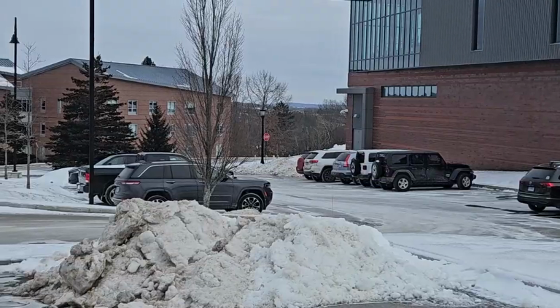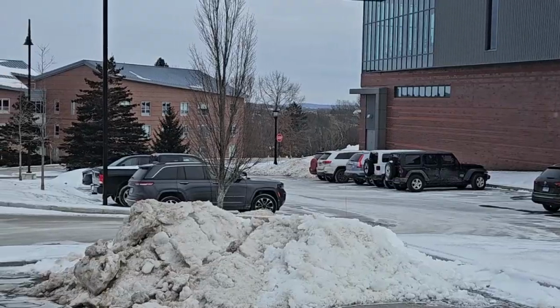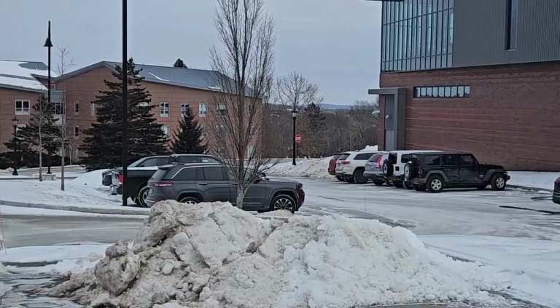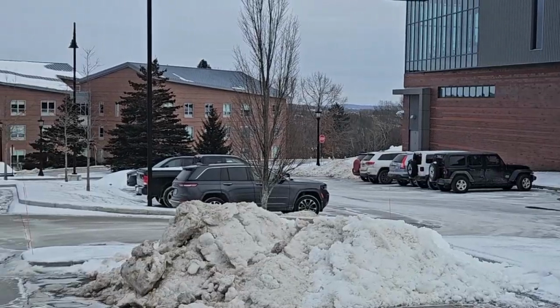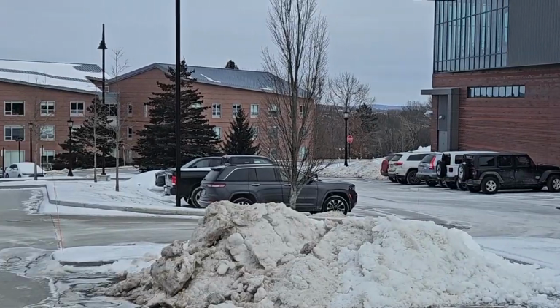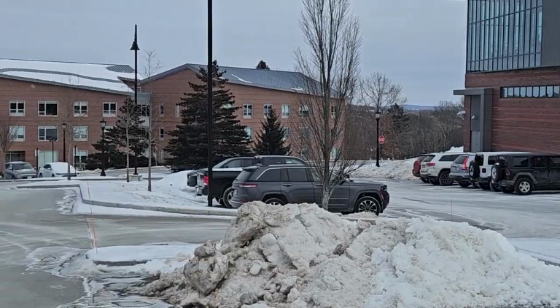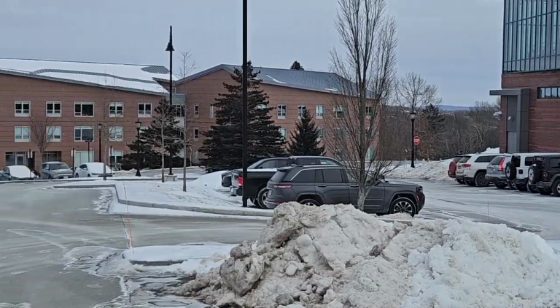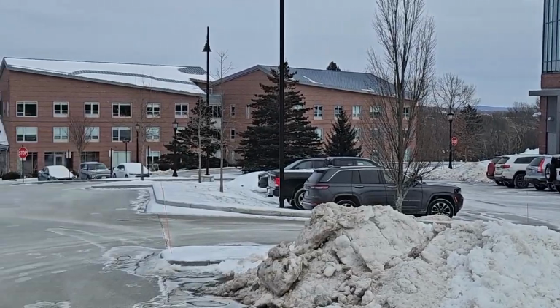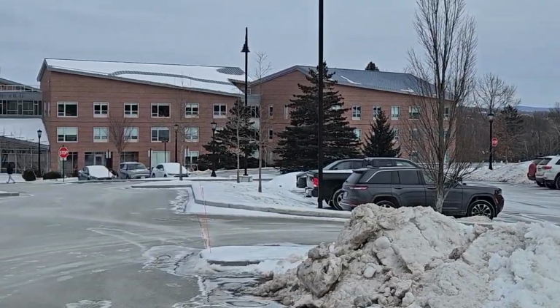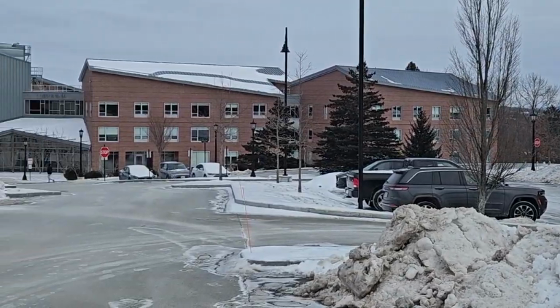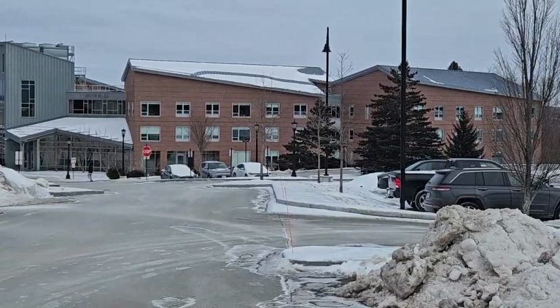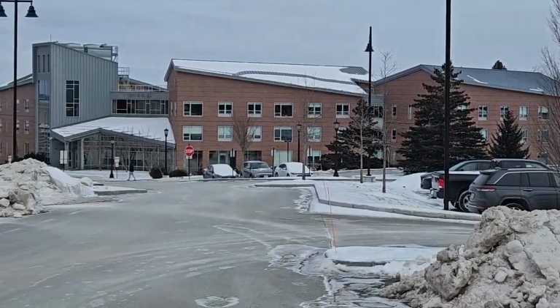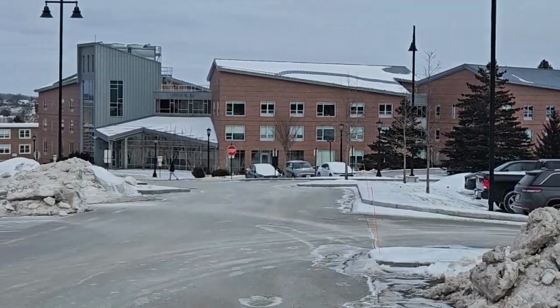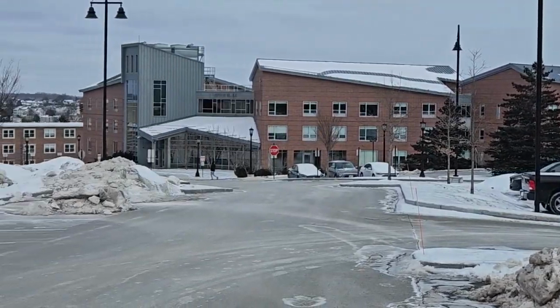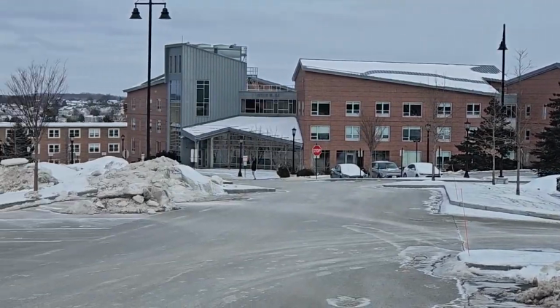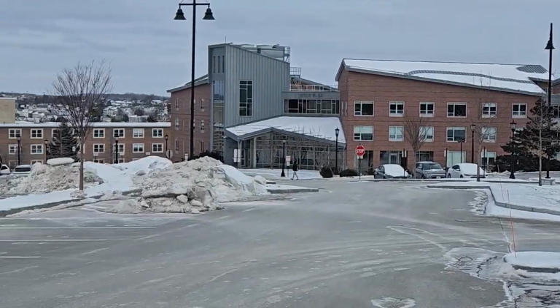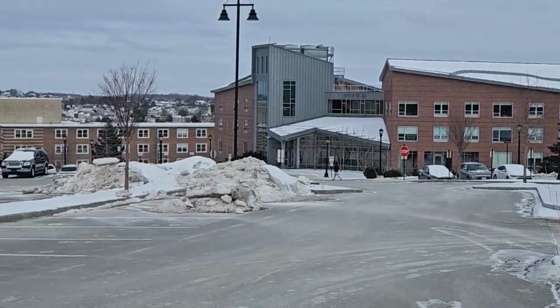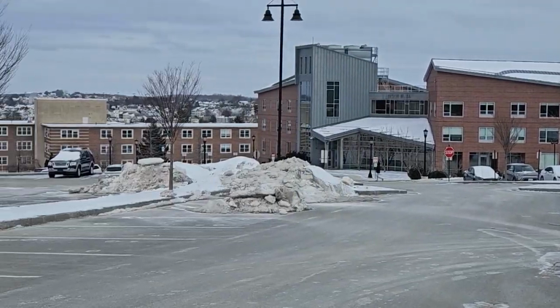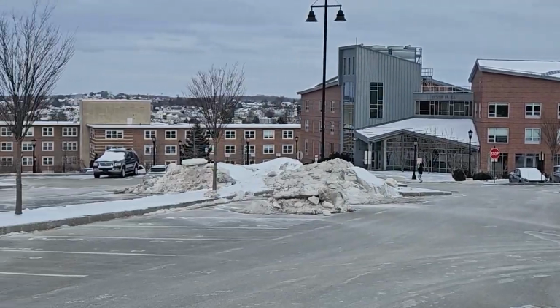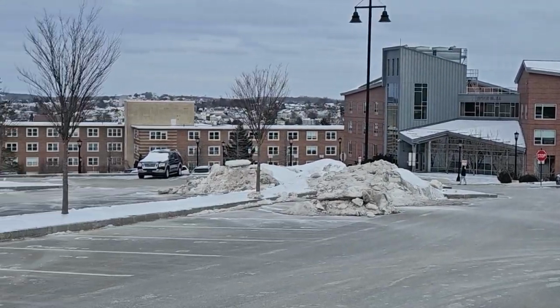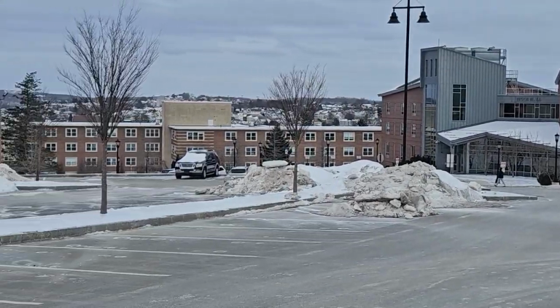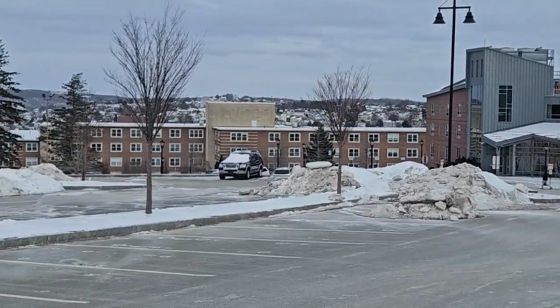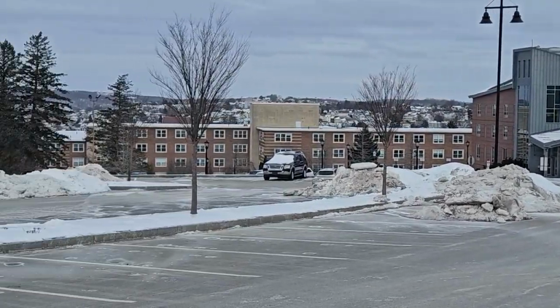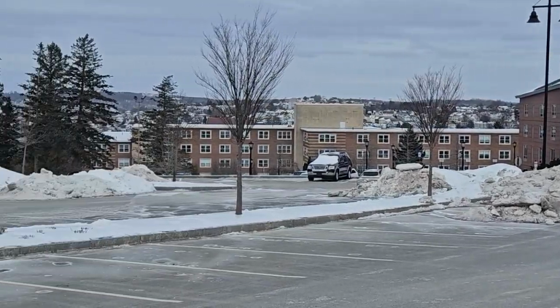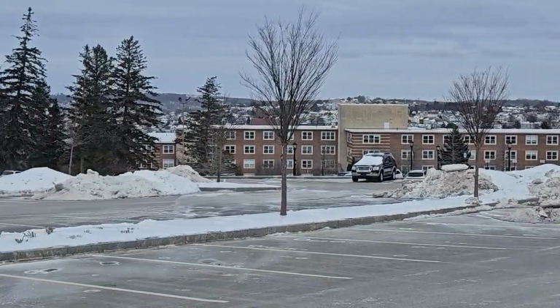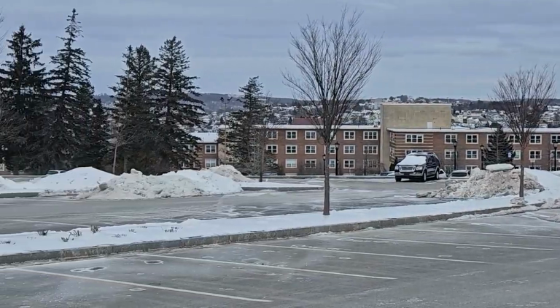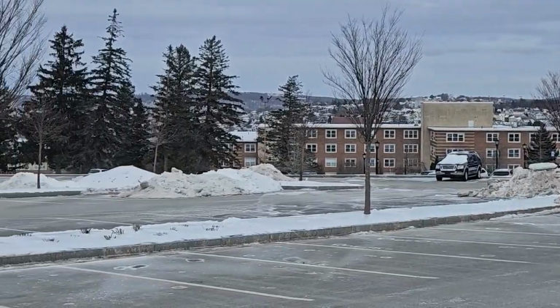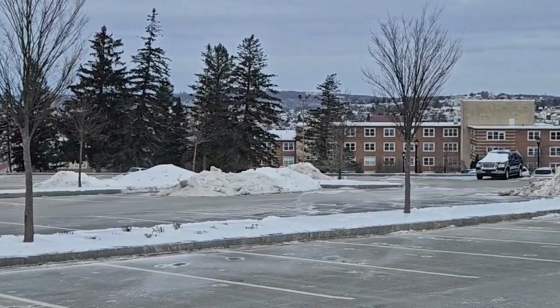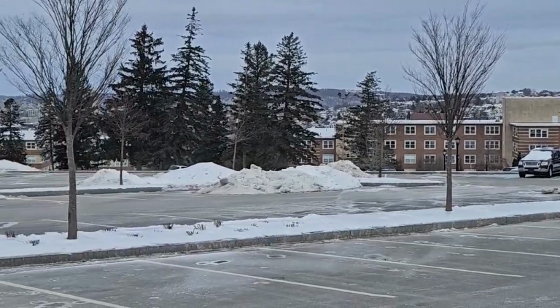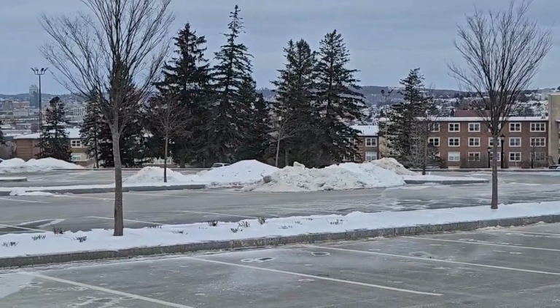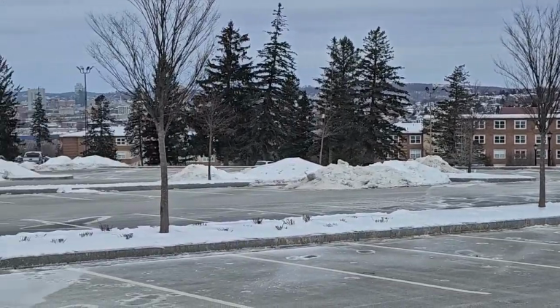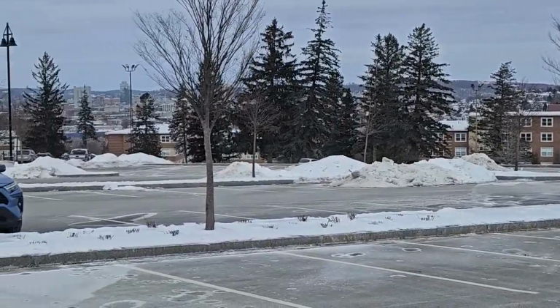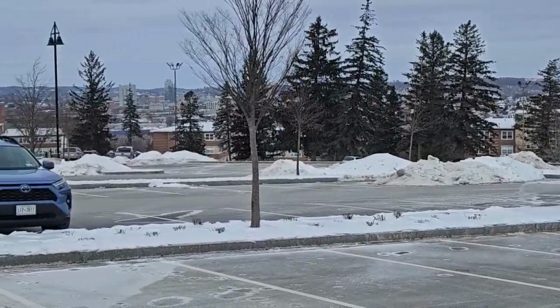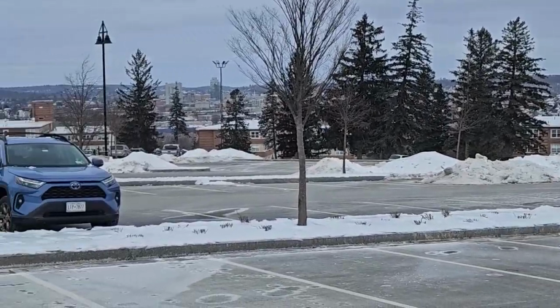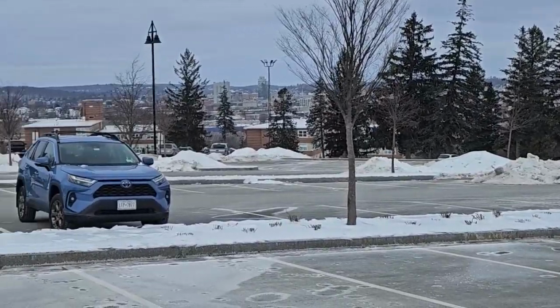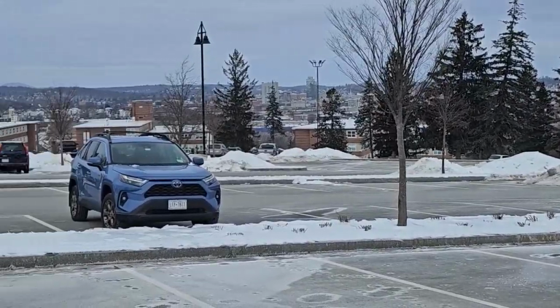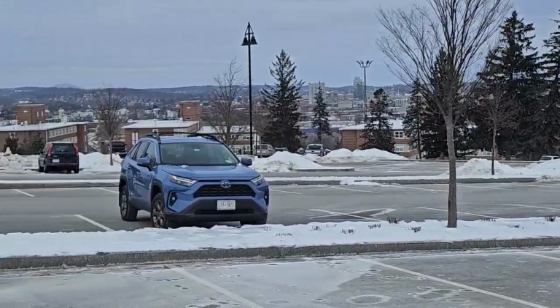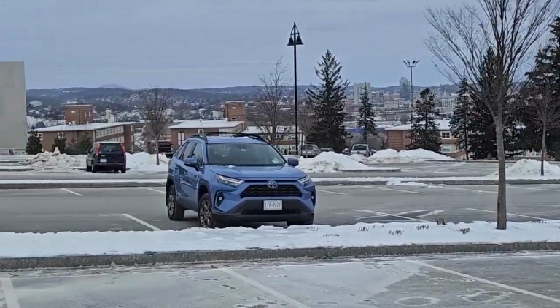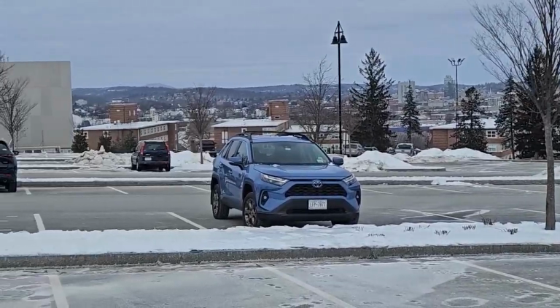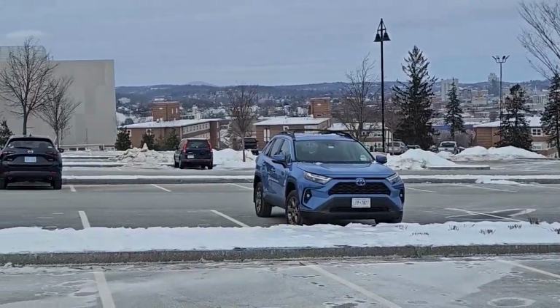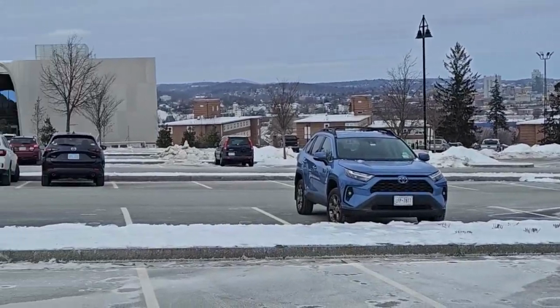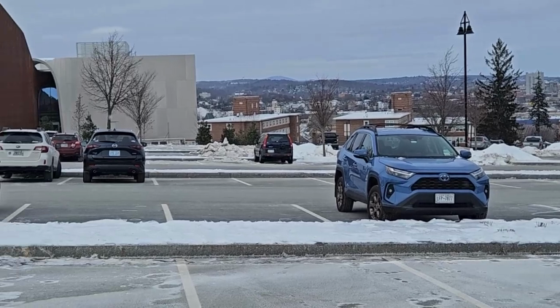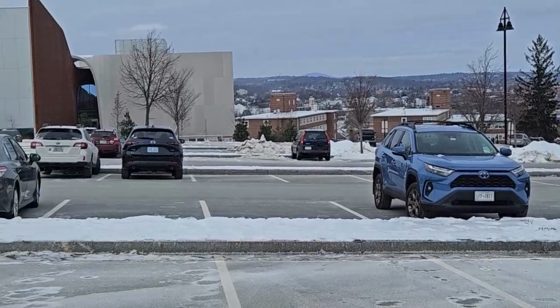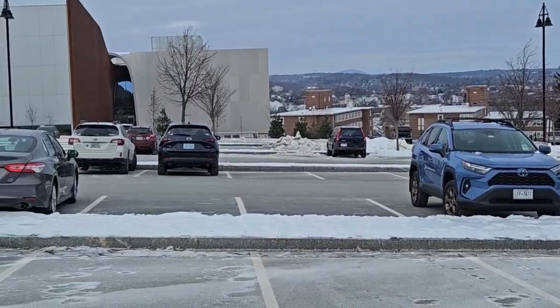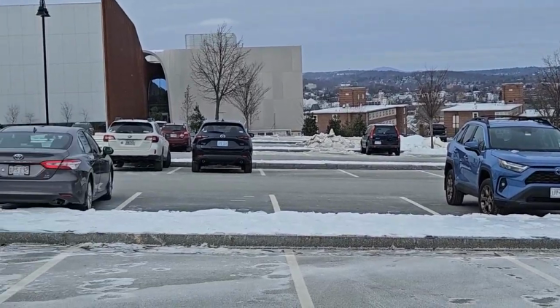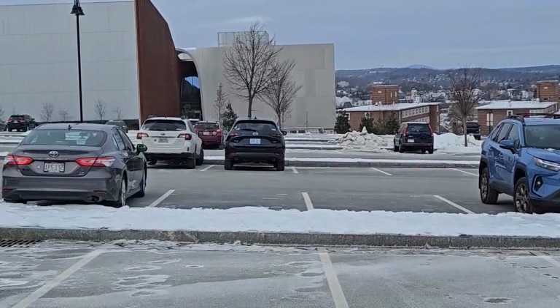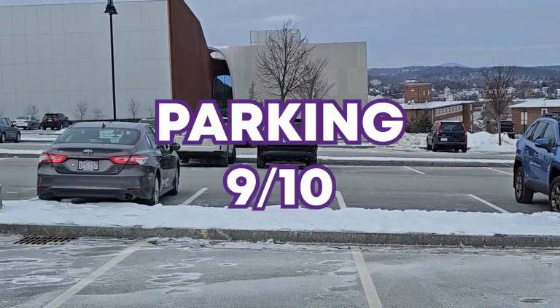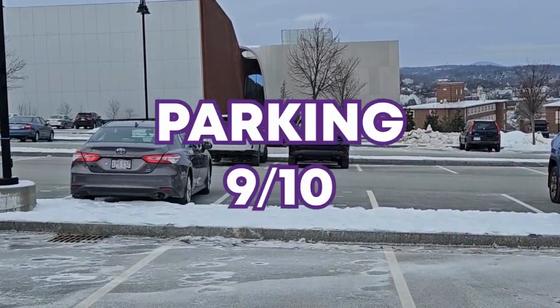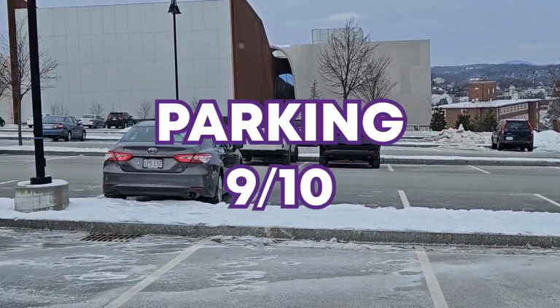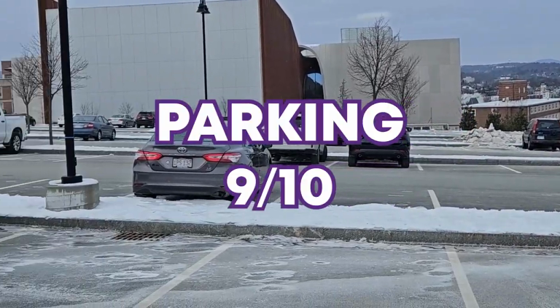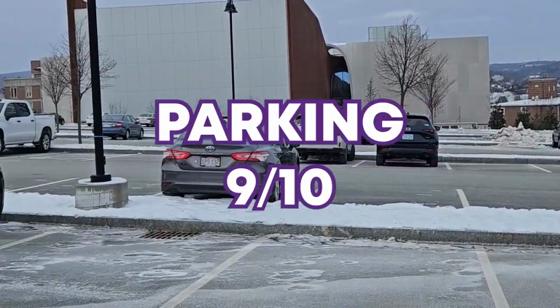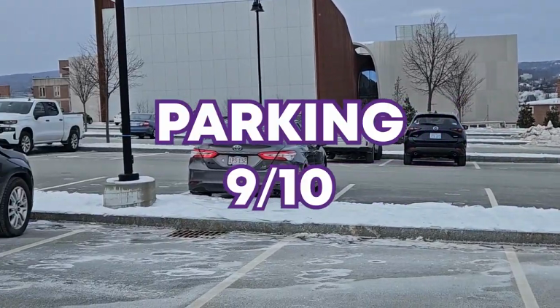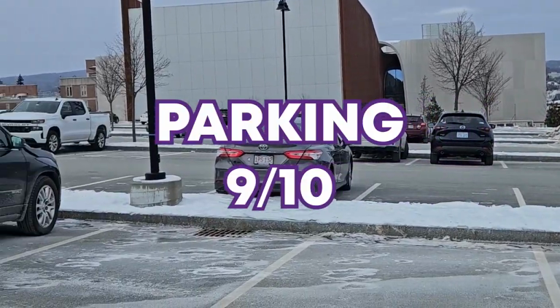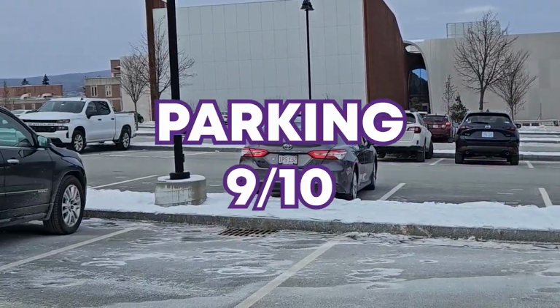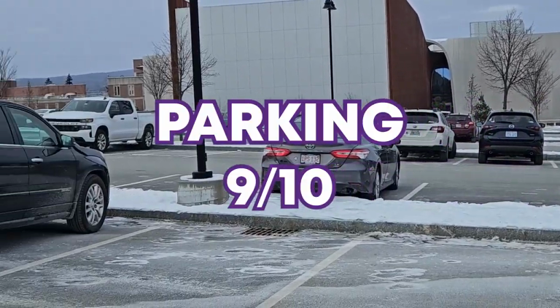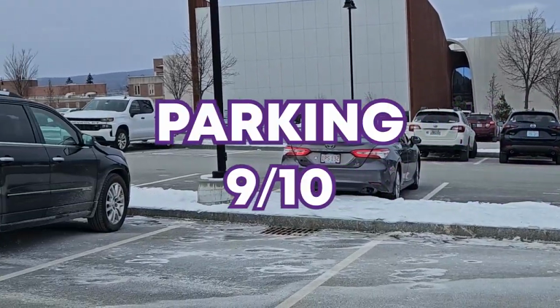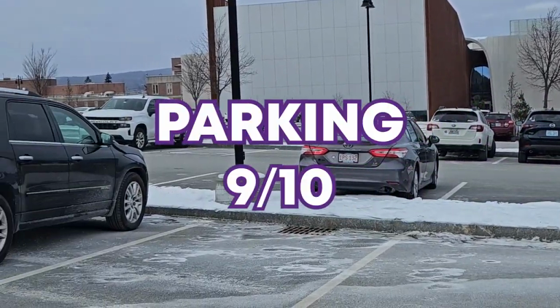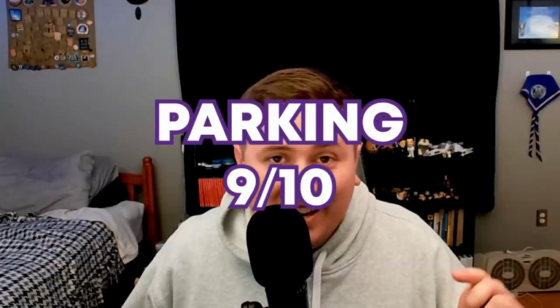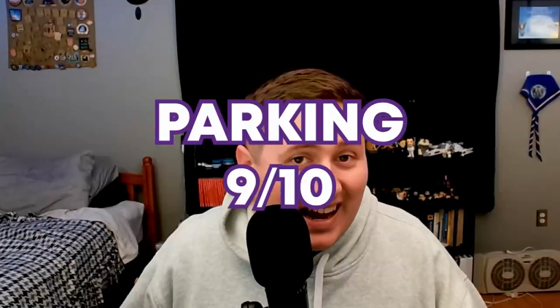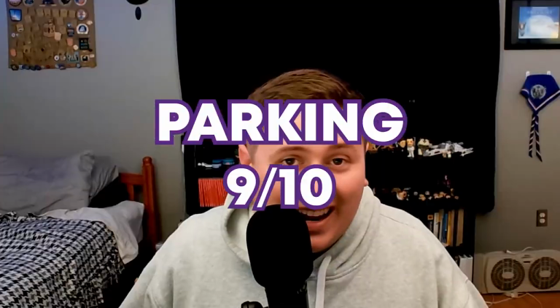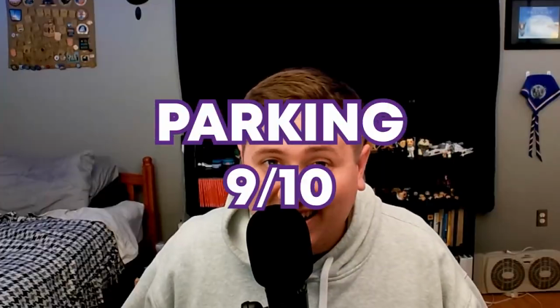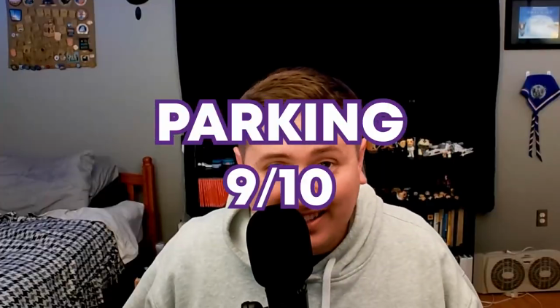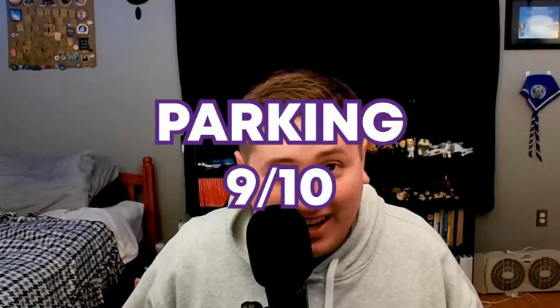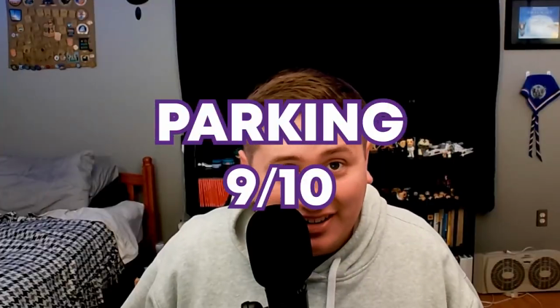The parking was right in the center of campus, right next to the art museum and the Hart Center, and there was plenty of it around, so it's gonna get a 9 out of 10.